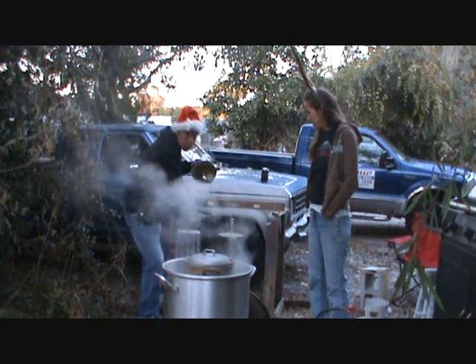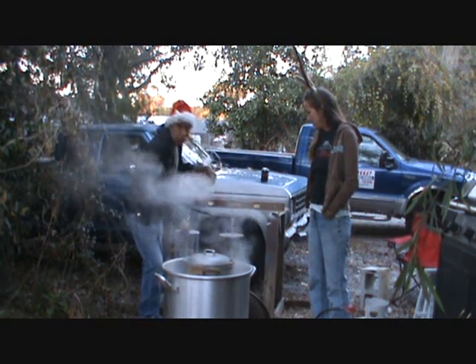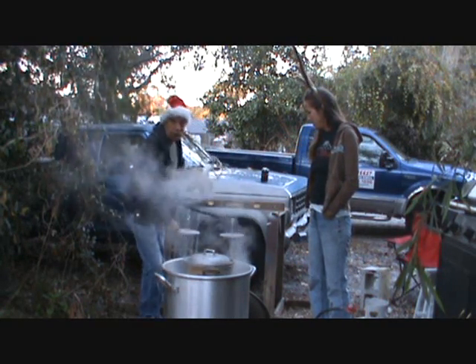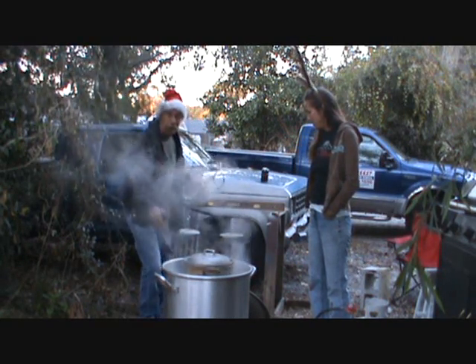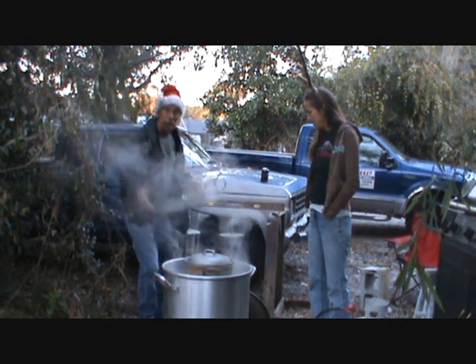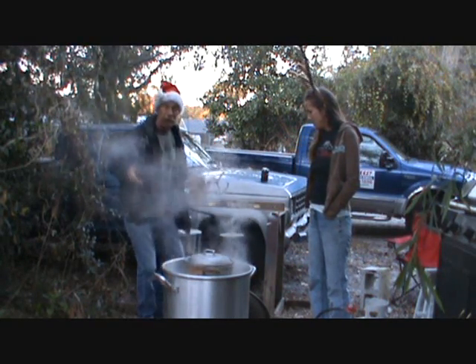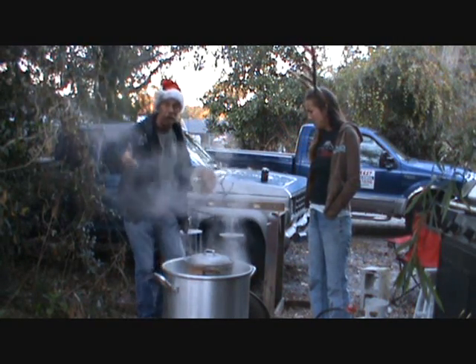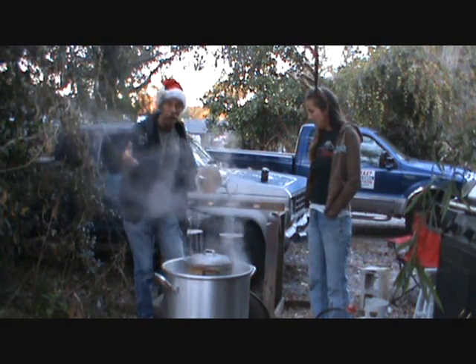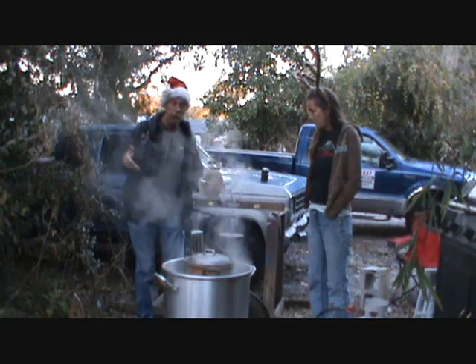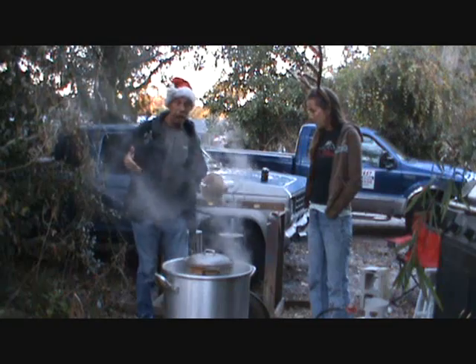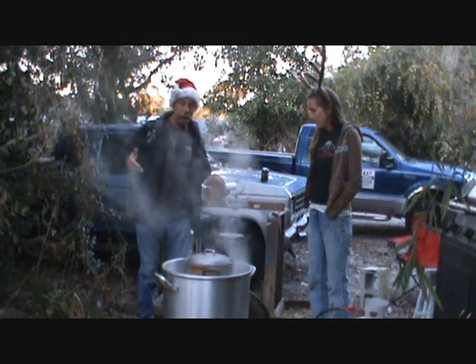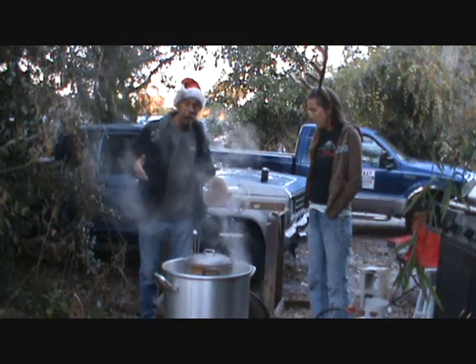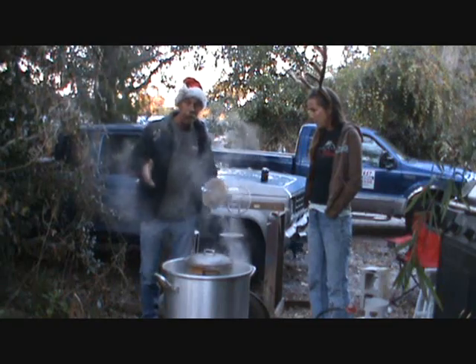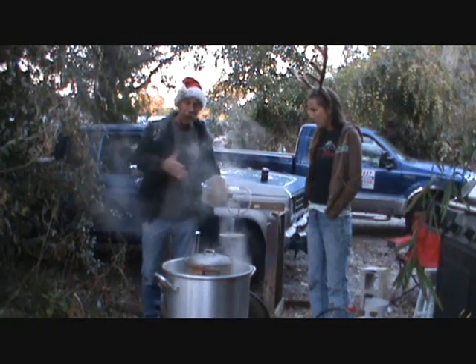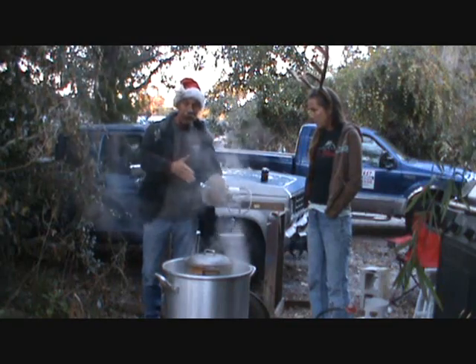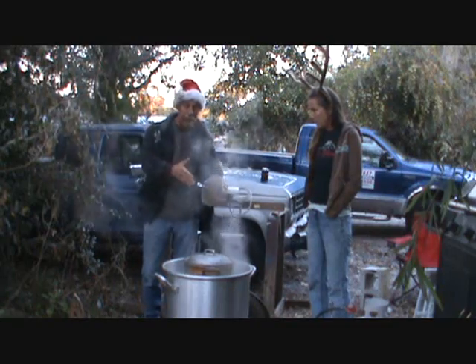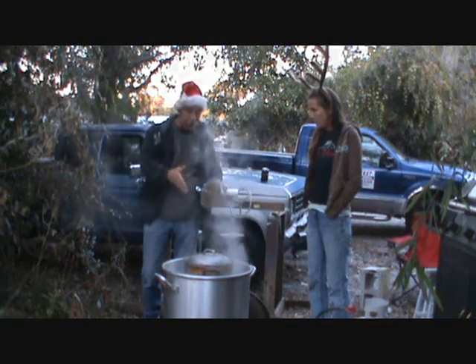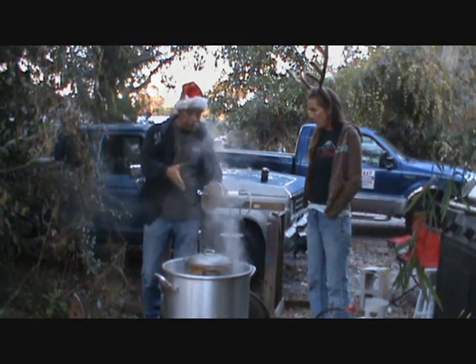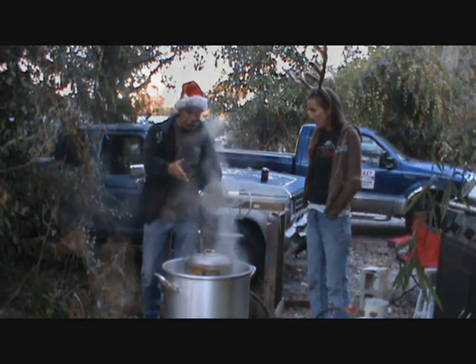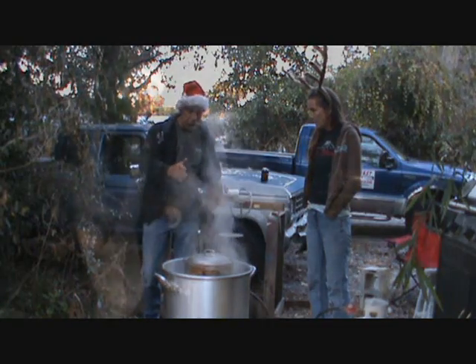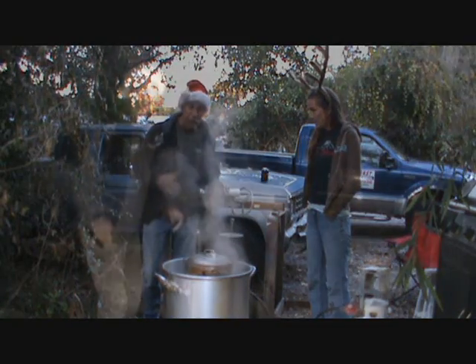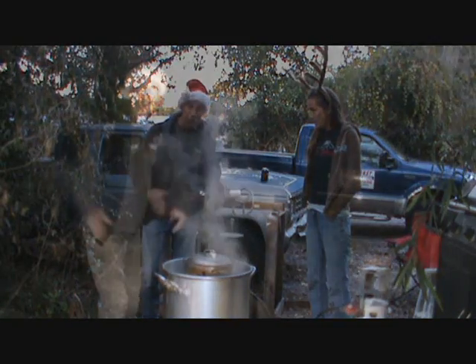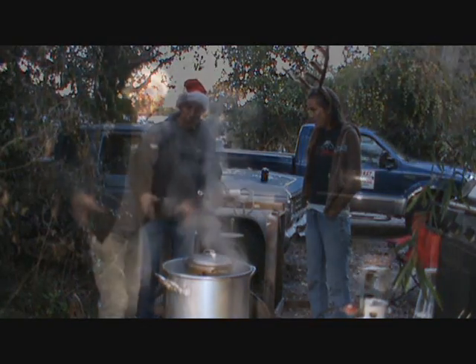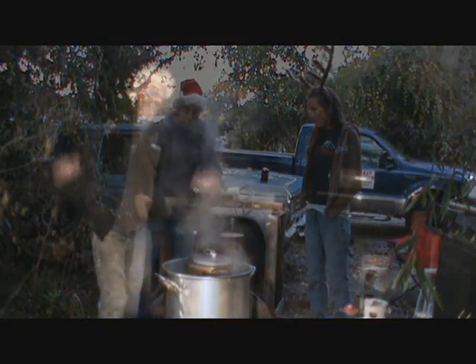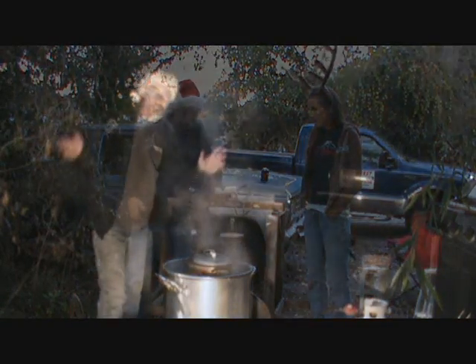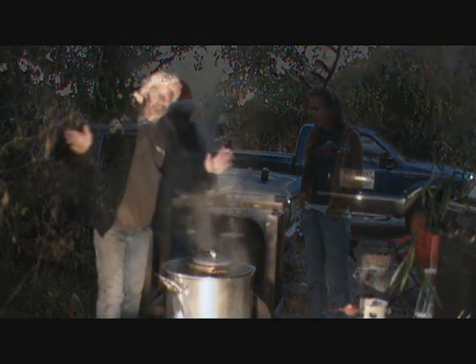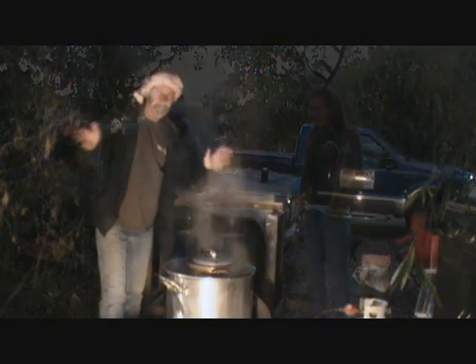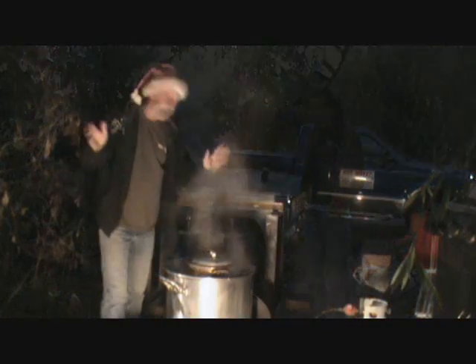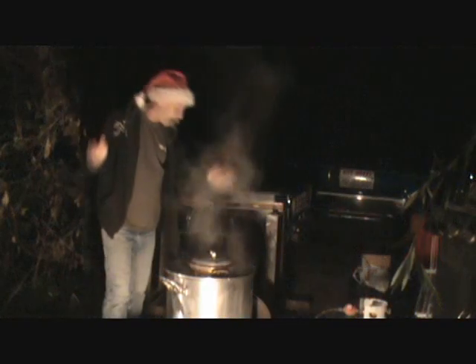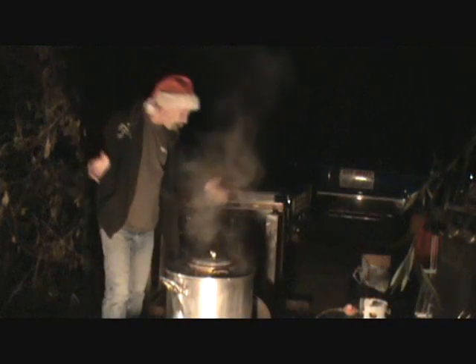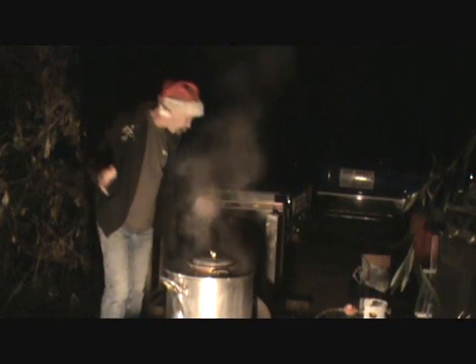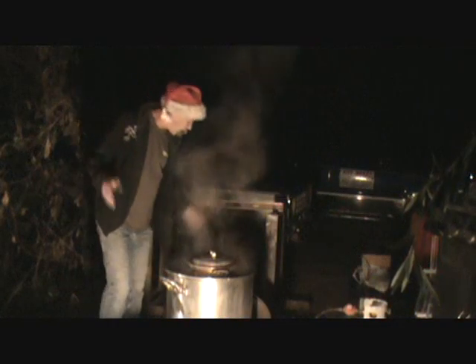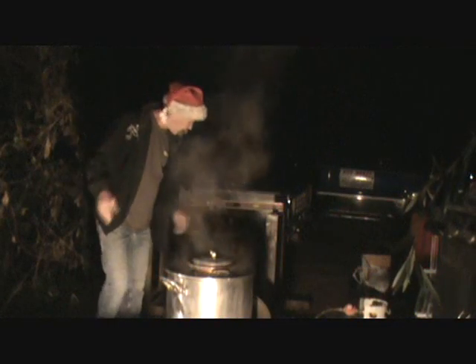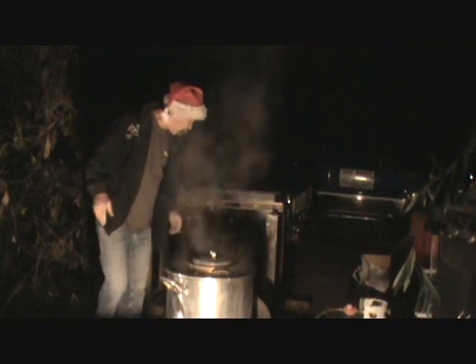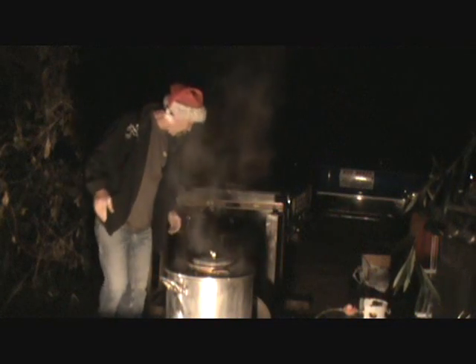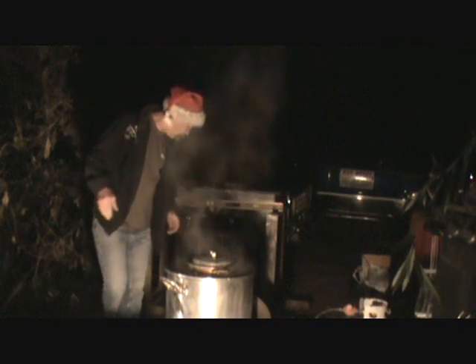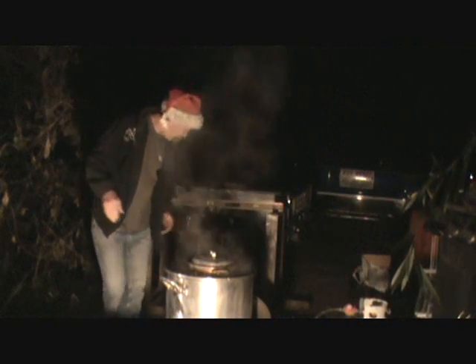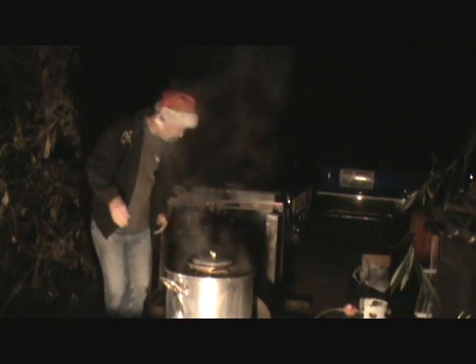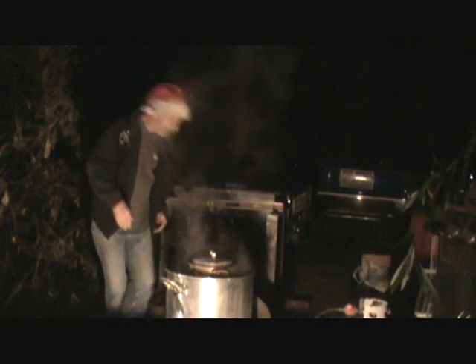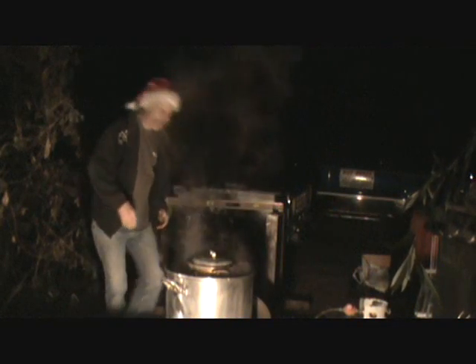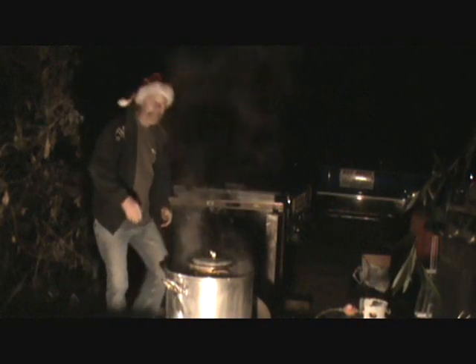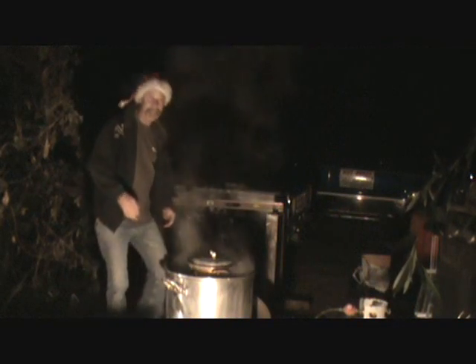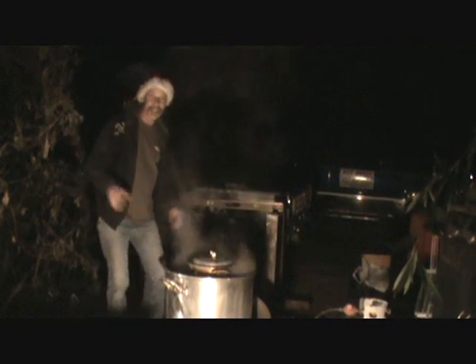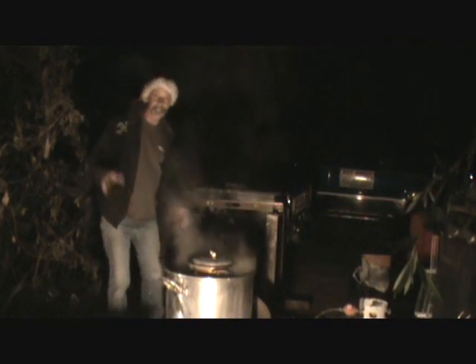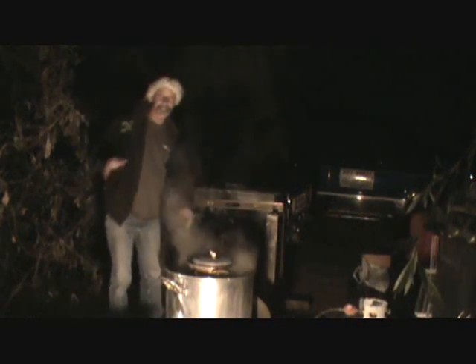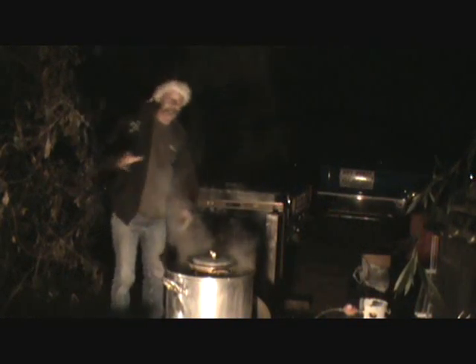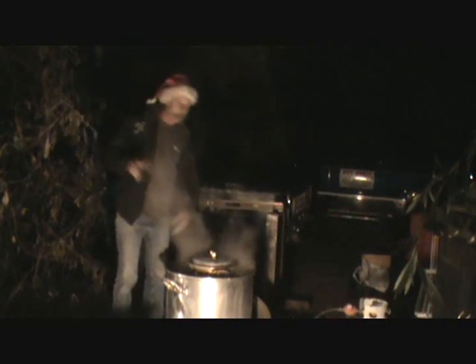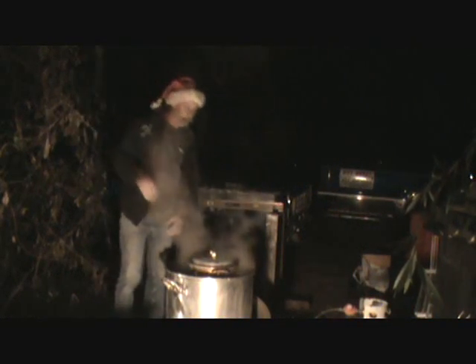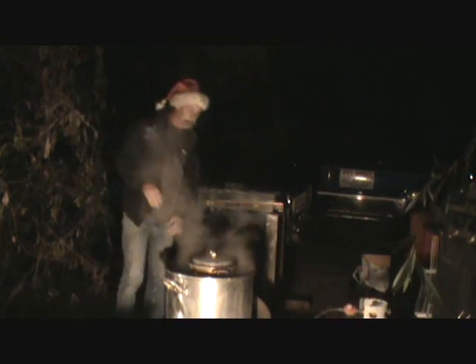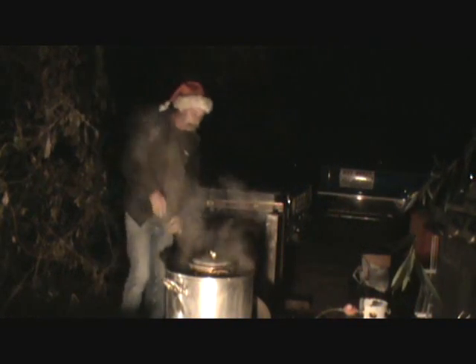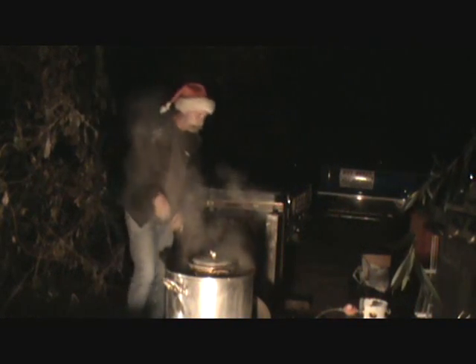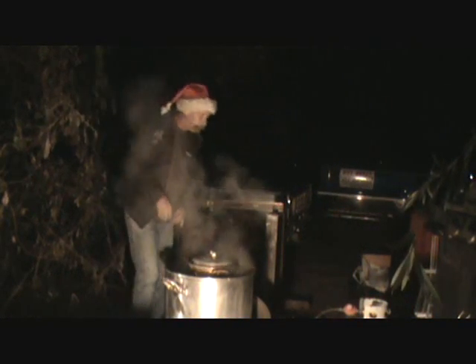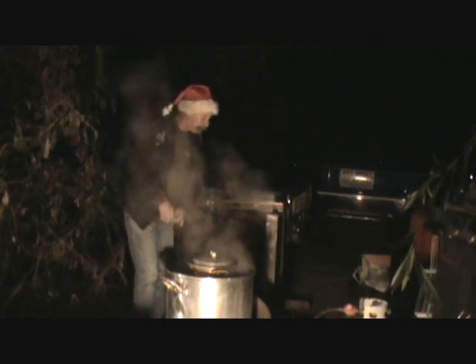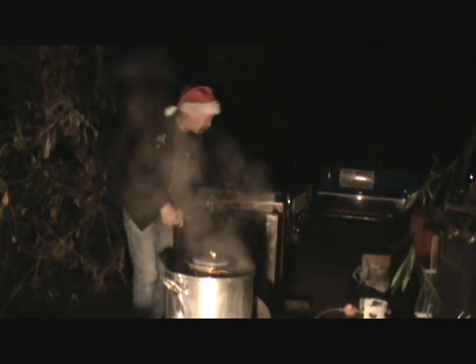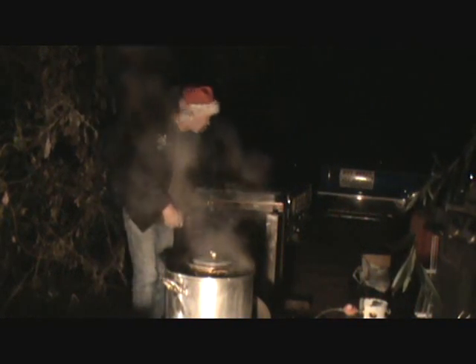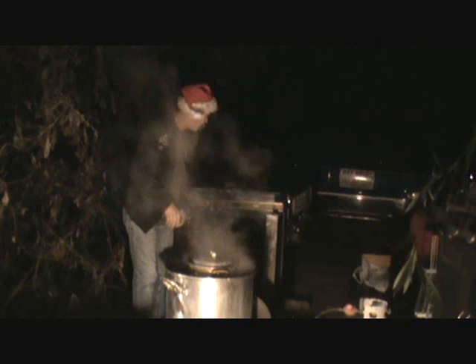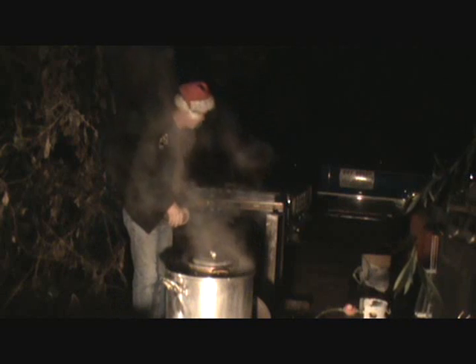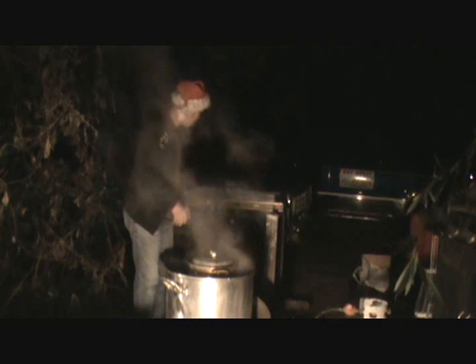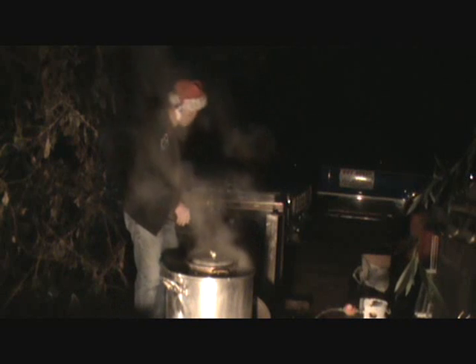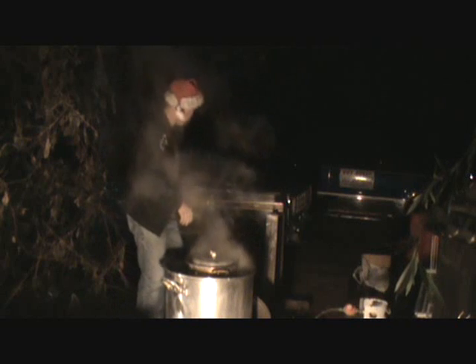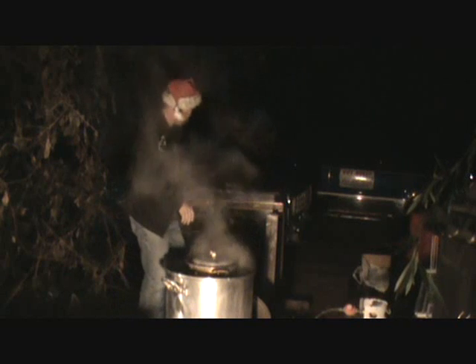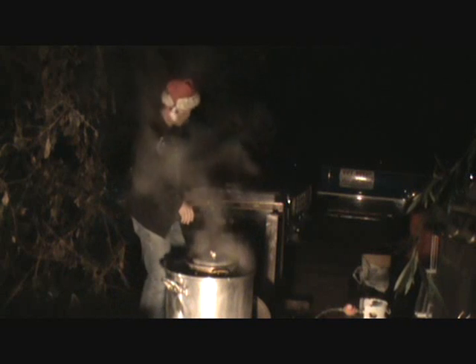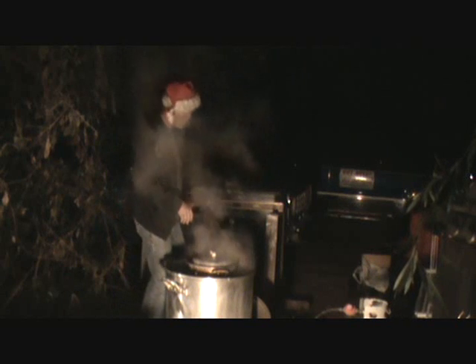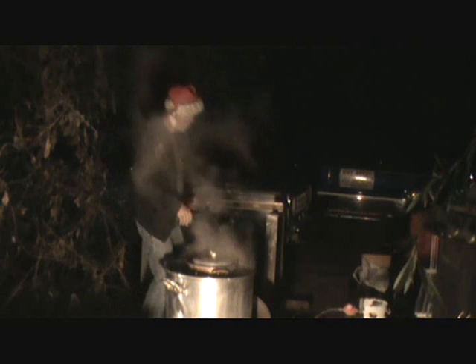So once it melts all the way we'll get back to you and show you how it's done. It got dark on me, had to set up some lights, but I think we're about ready to go.